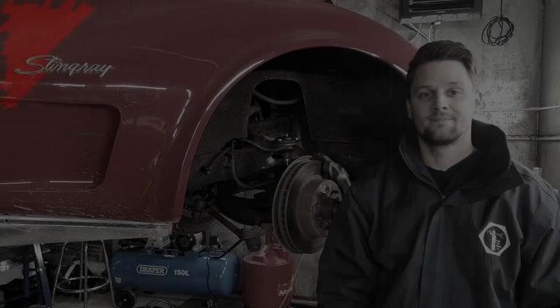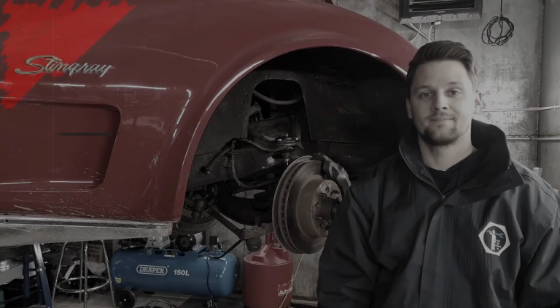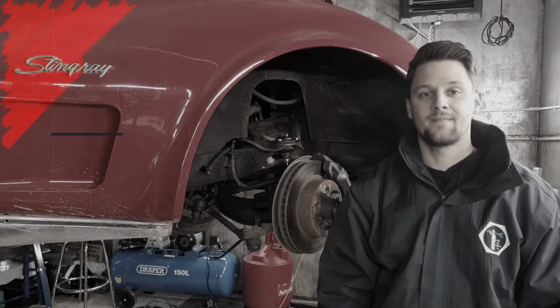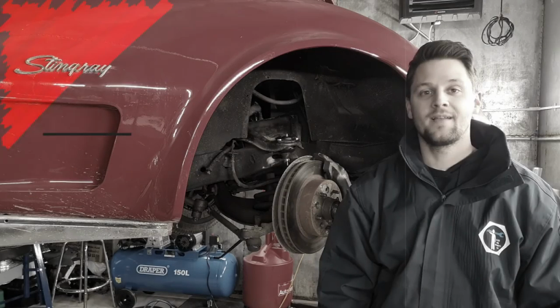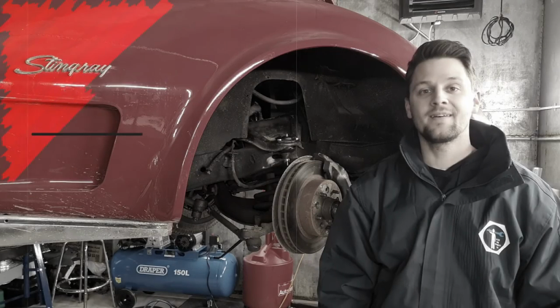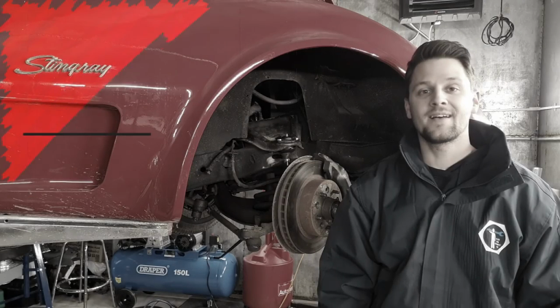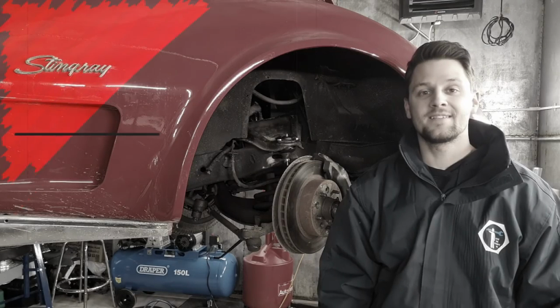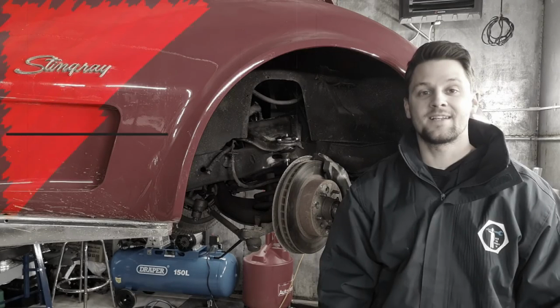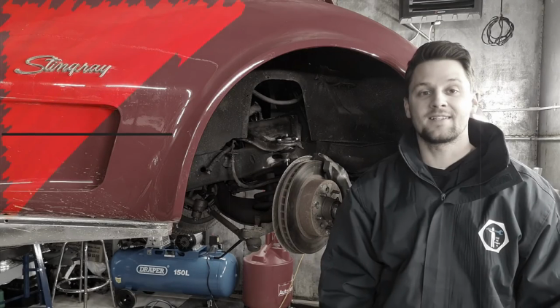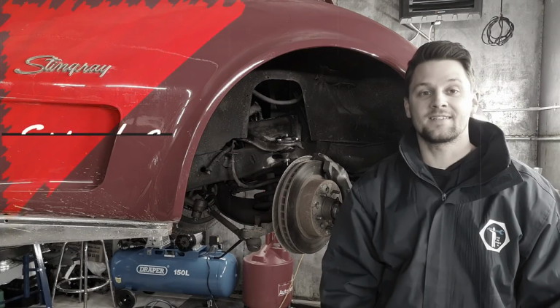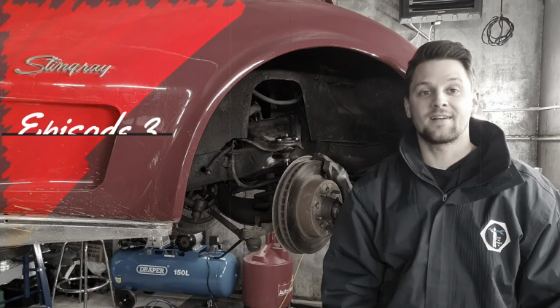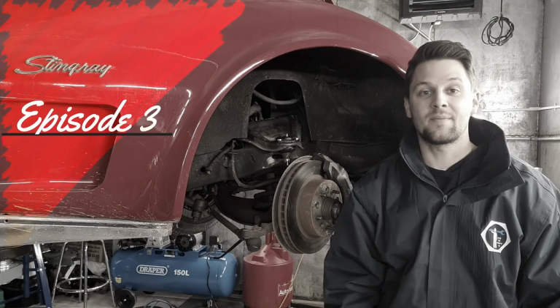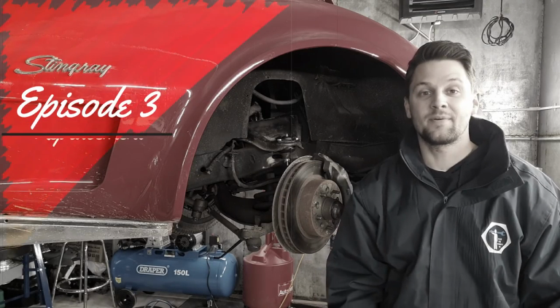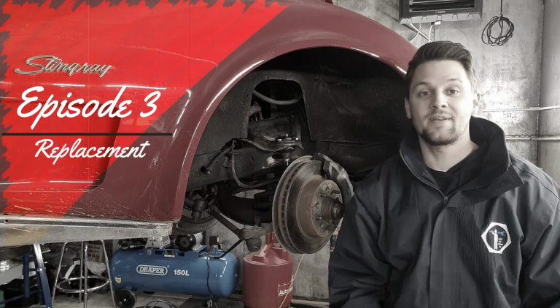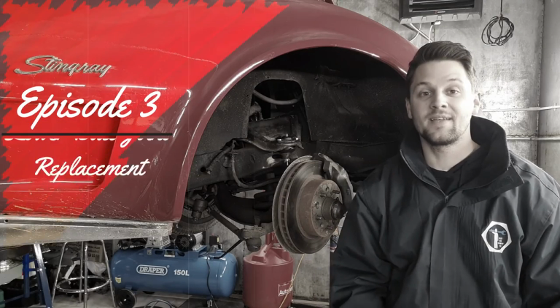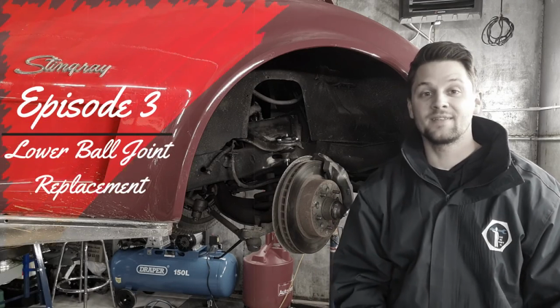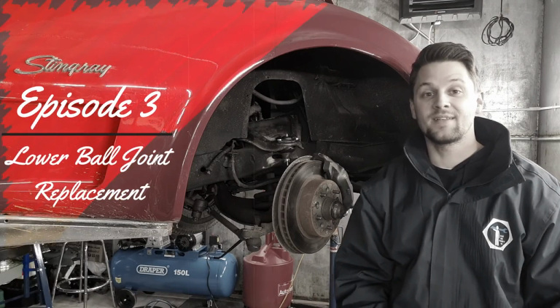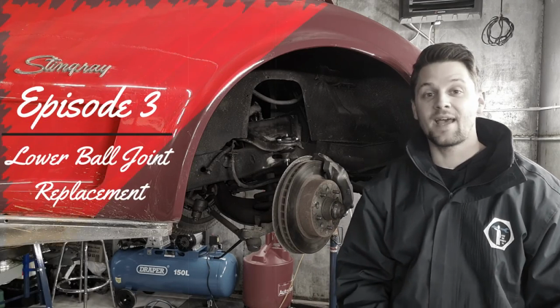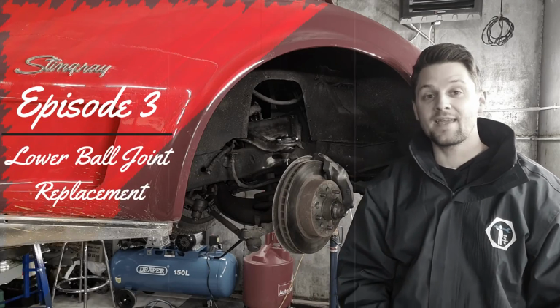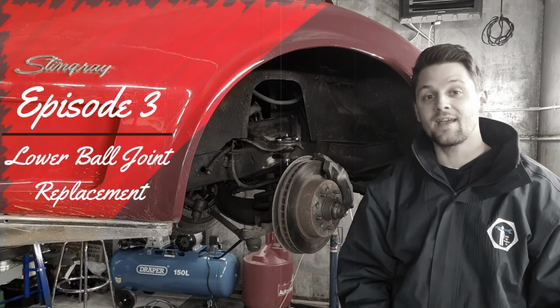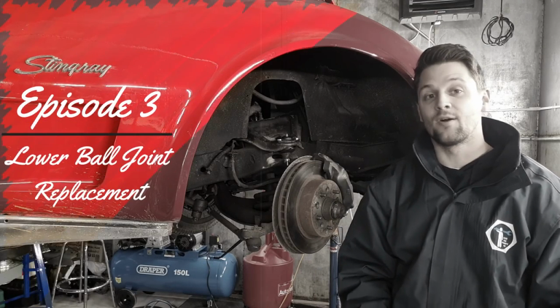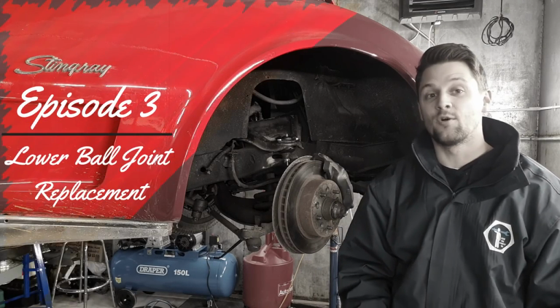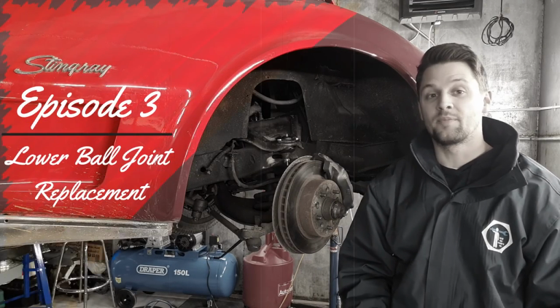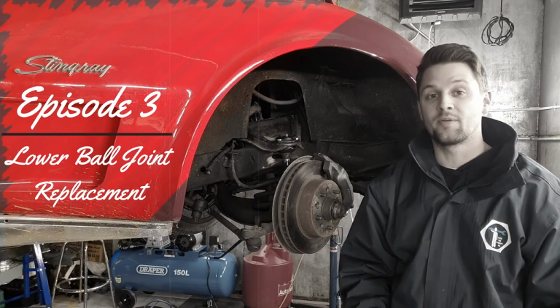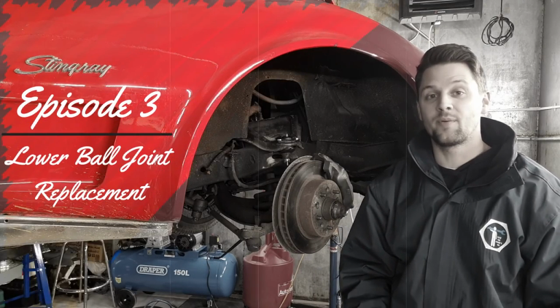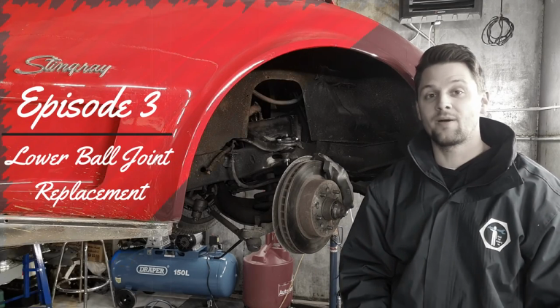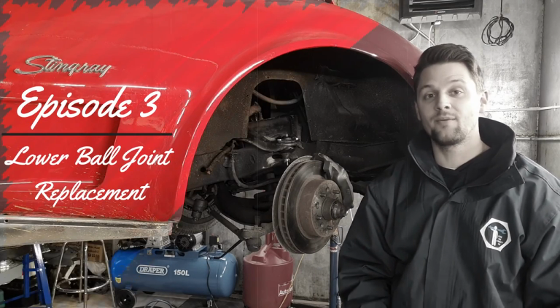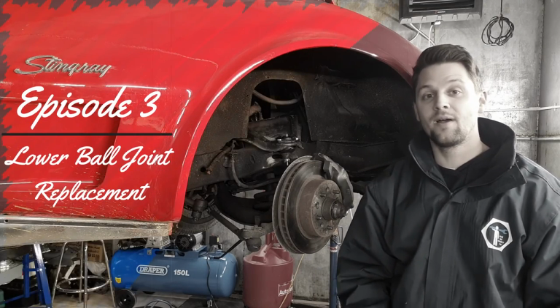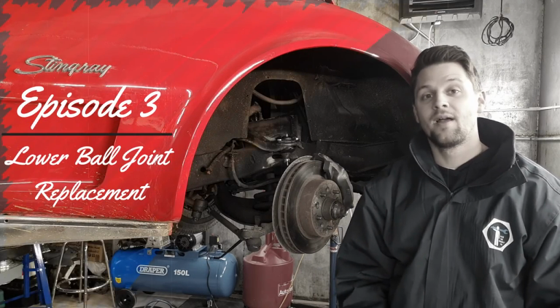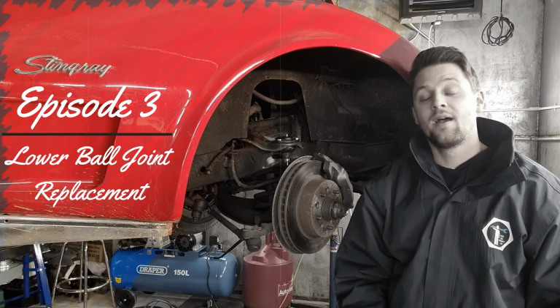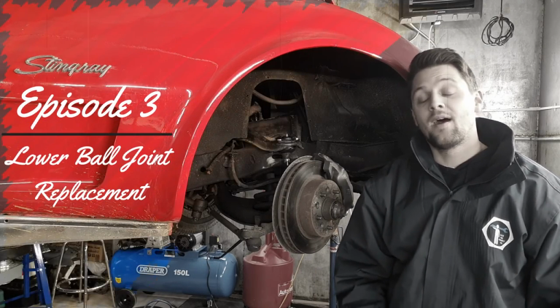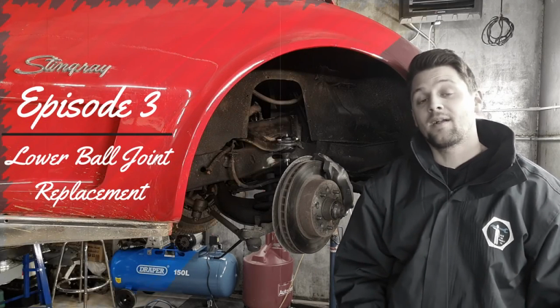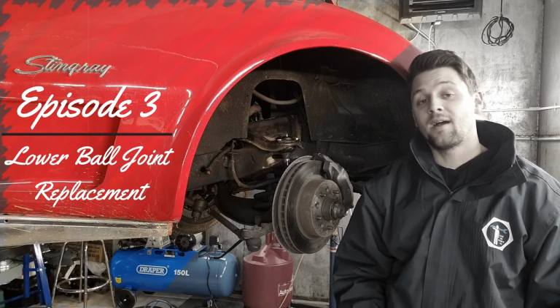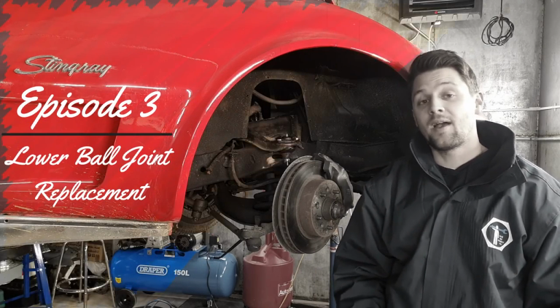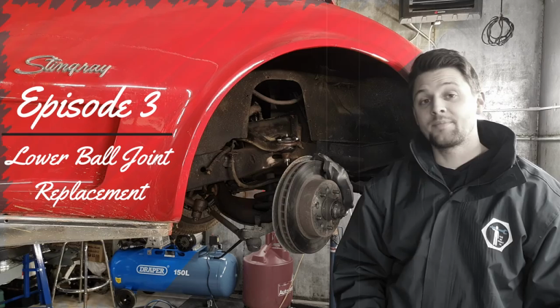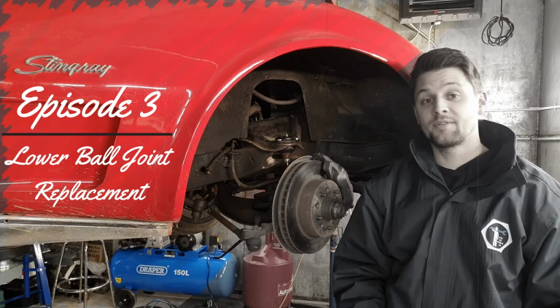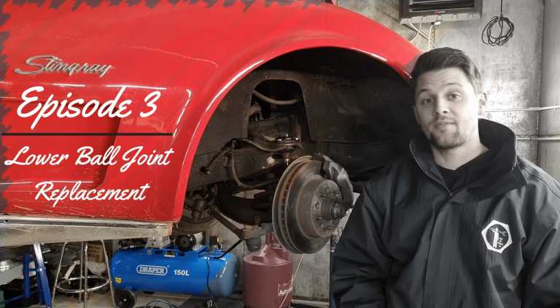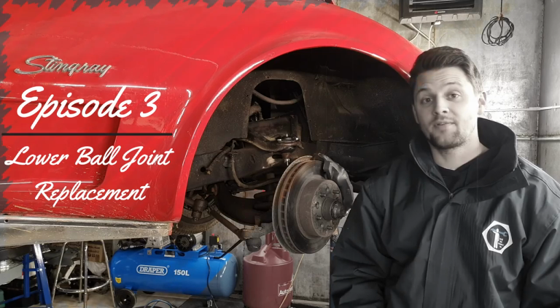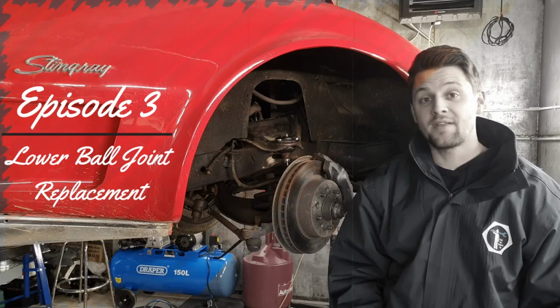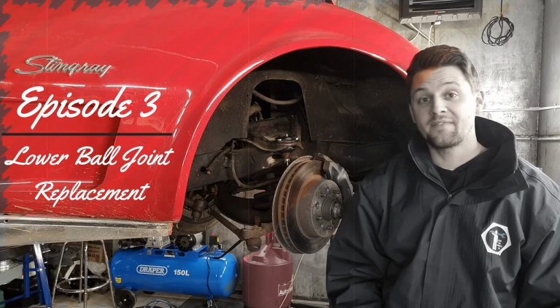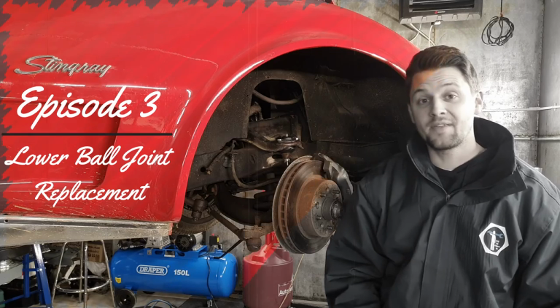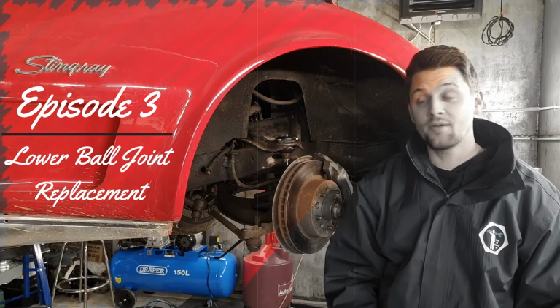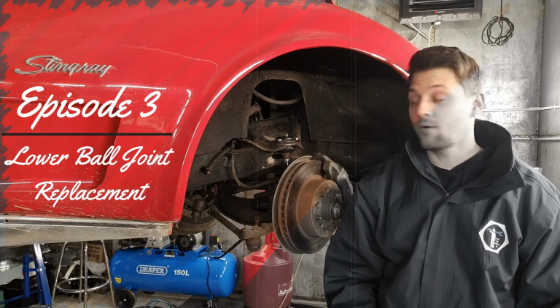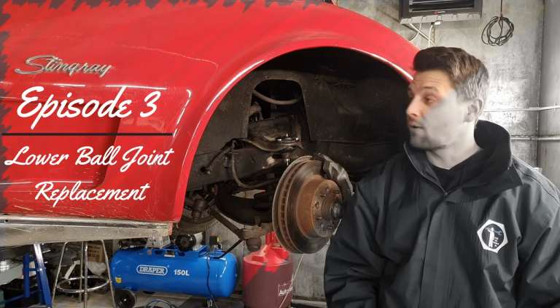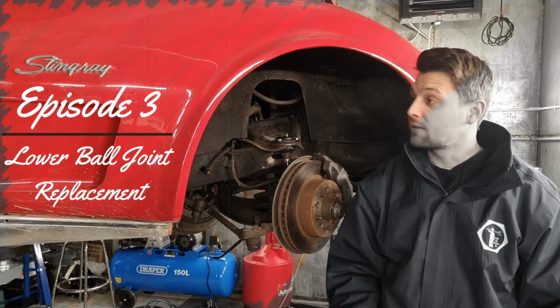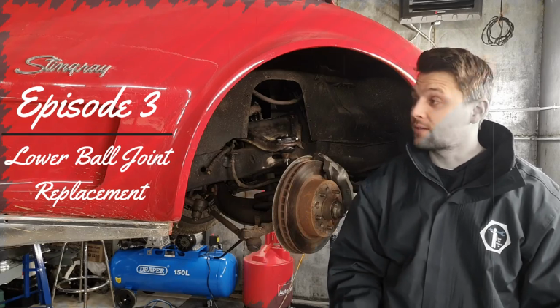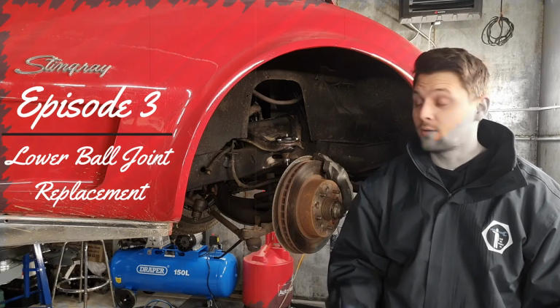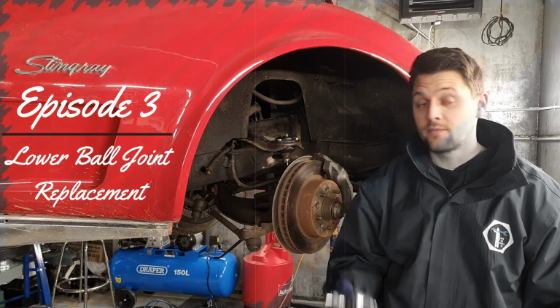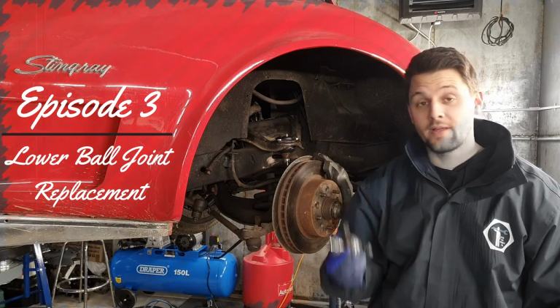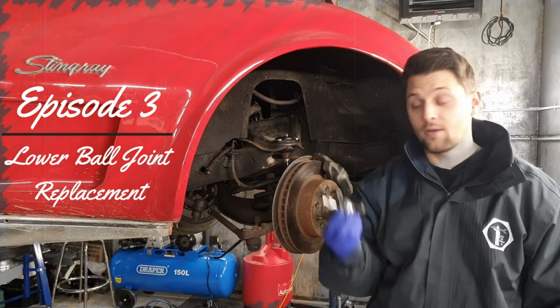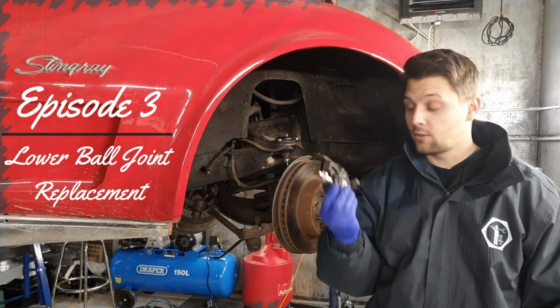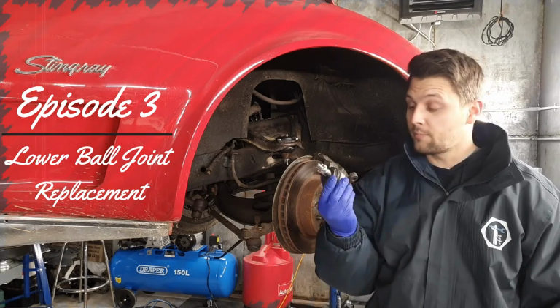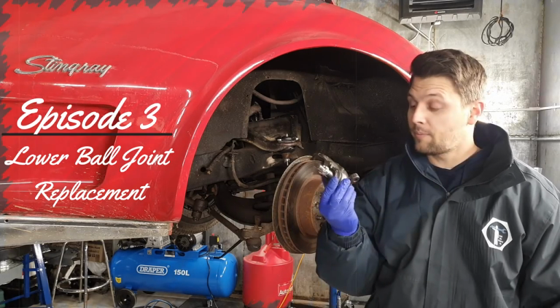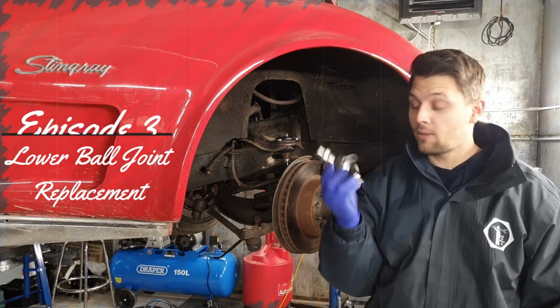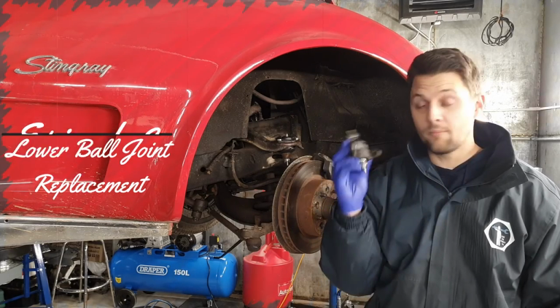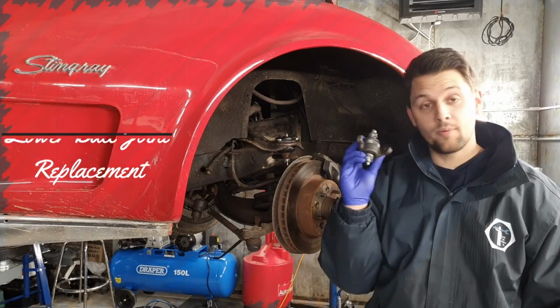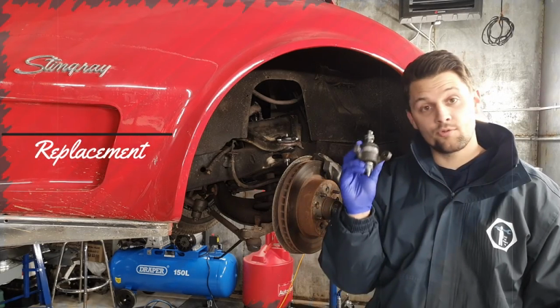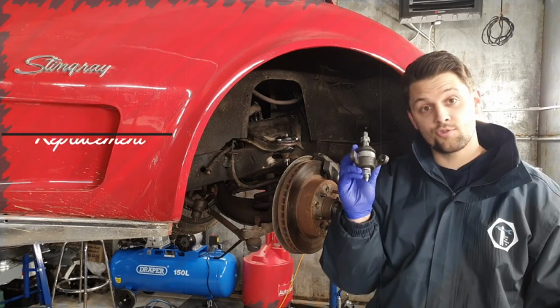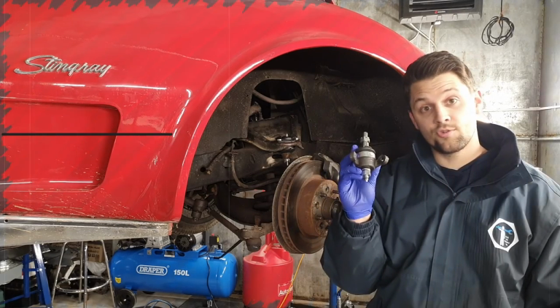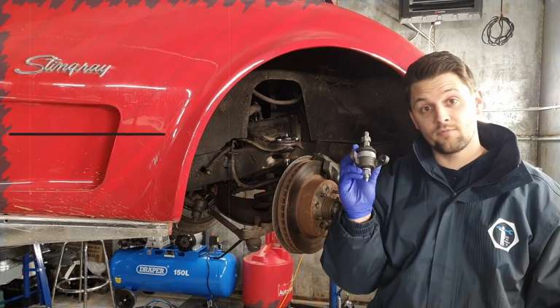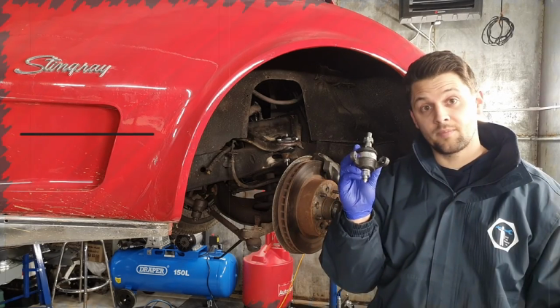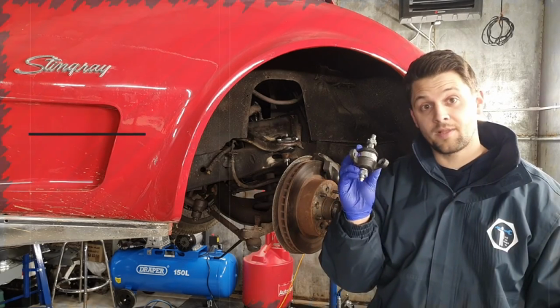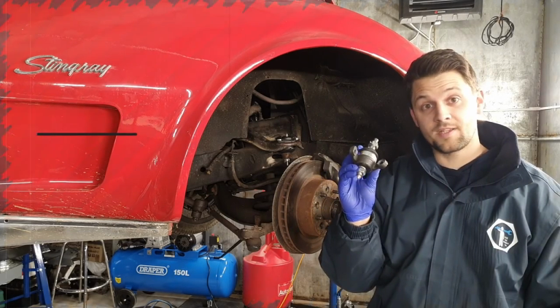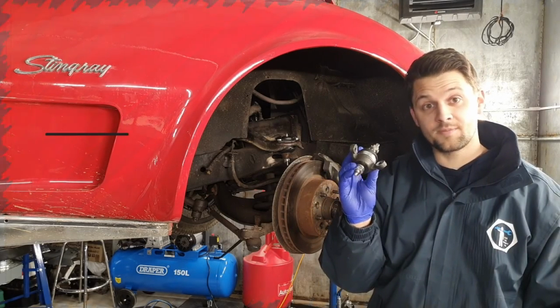Hello guys, Alexi Grampion here today. I hope you're well. I've got episode 3 for you on the cover on the bottom ball joint replacement.